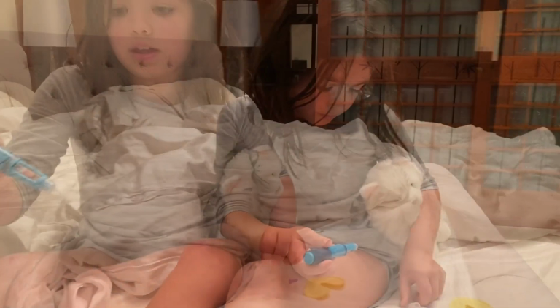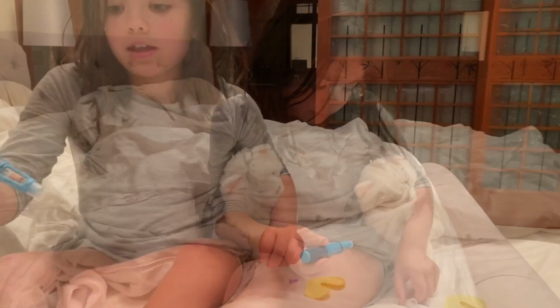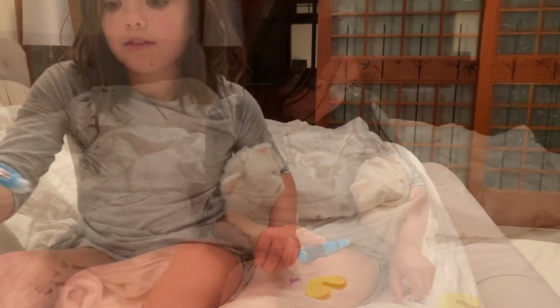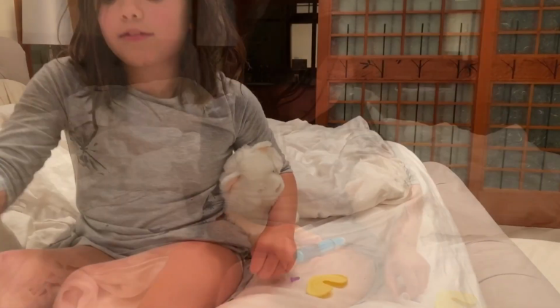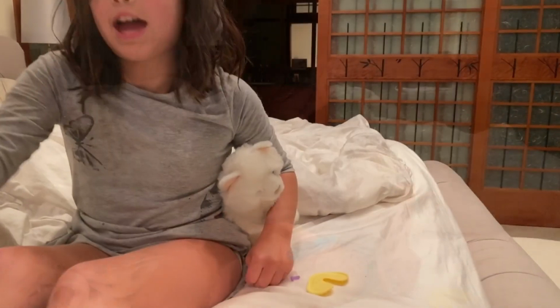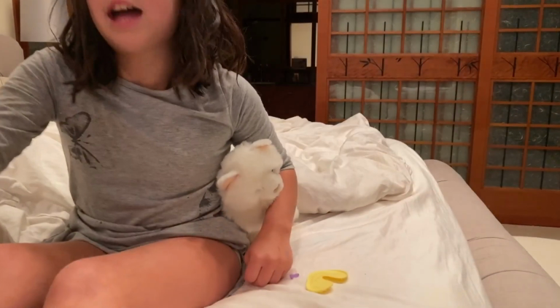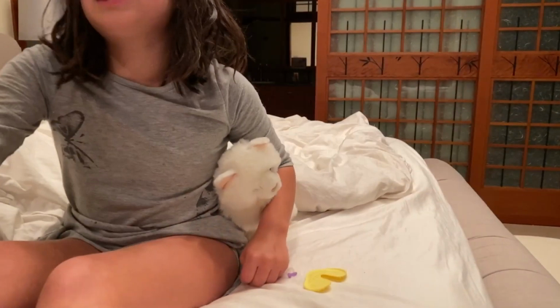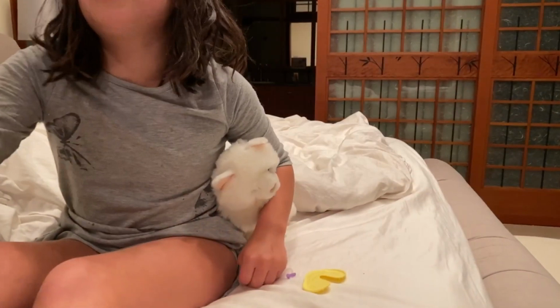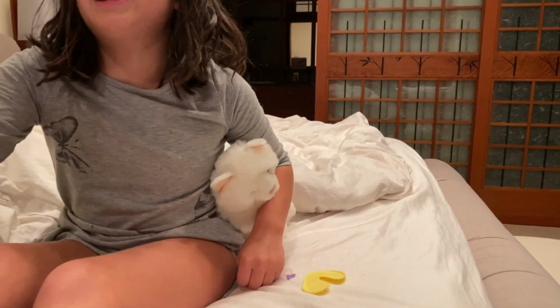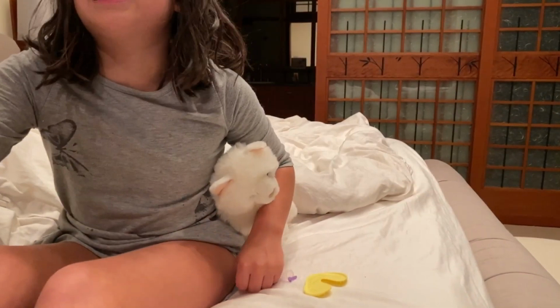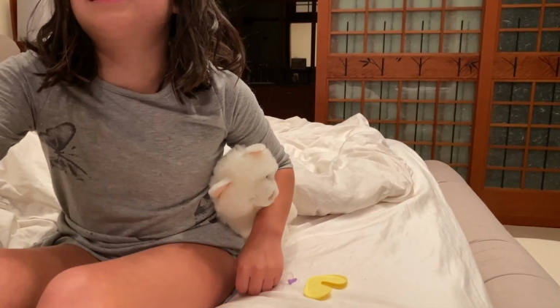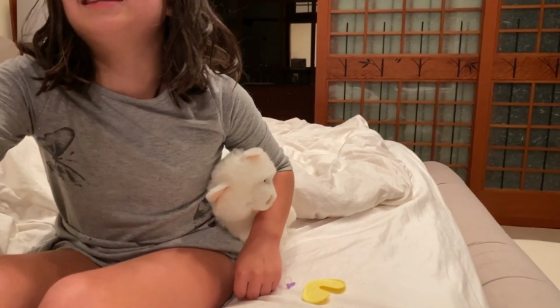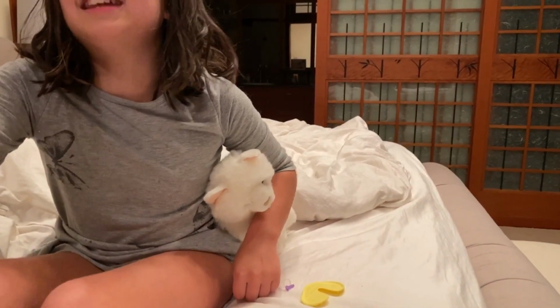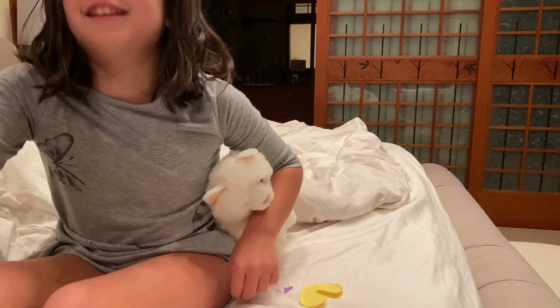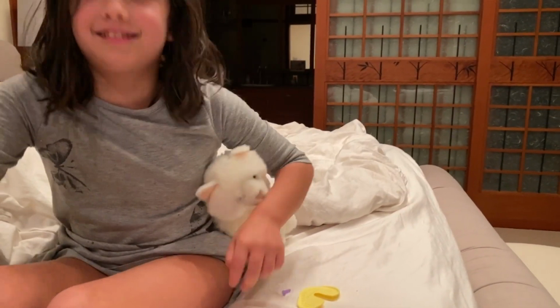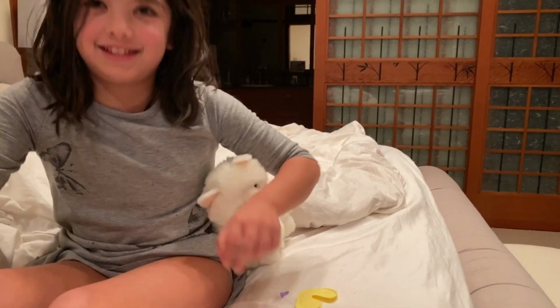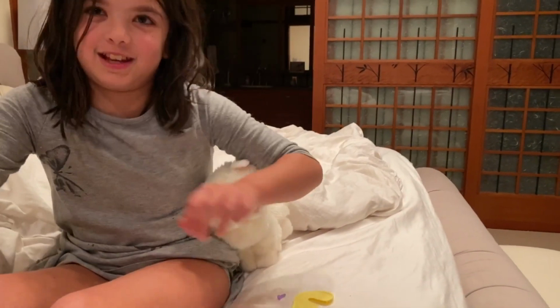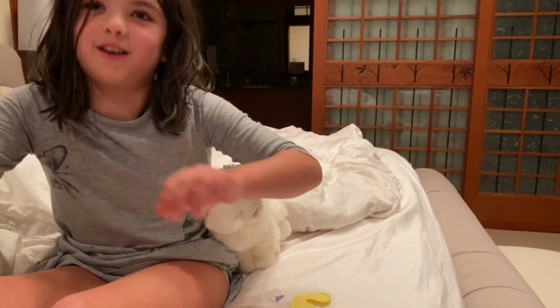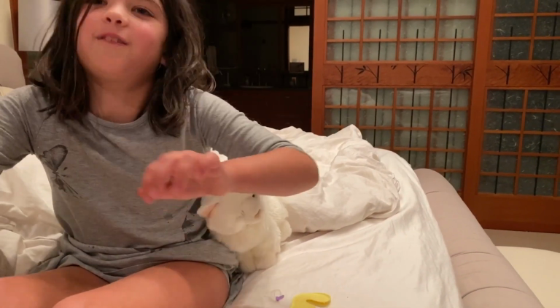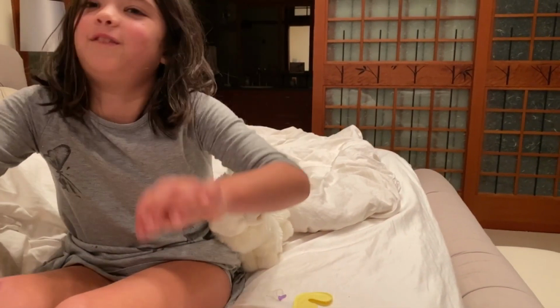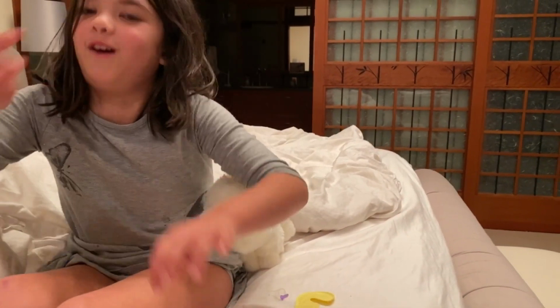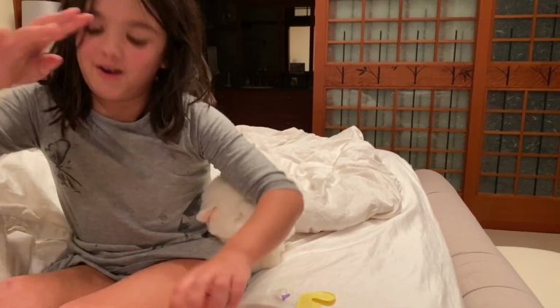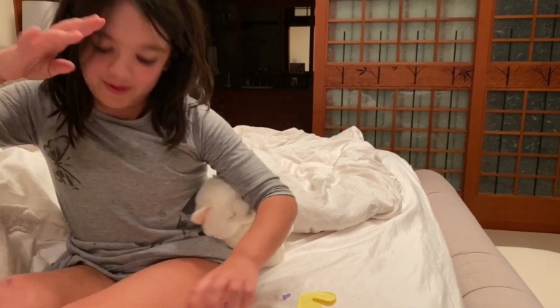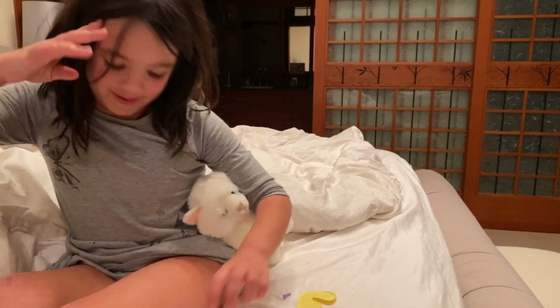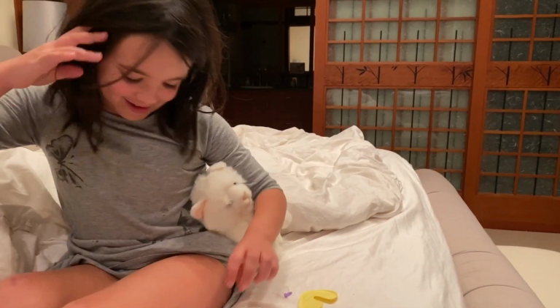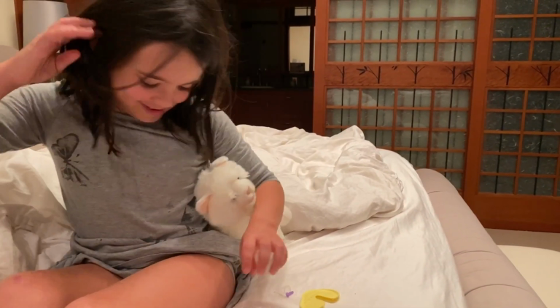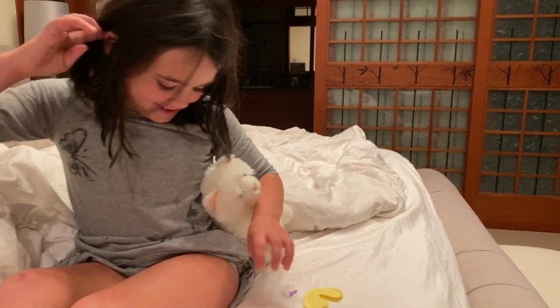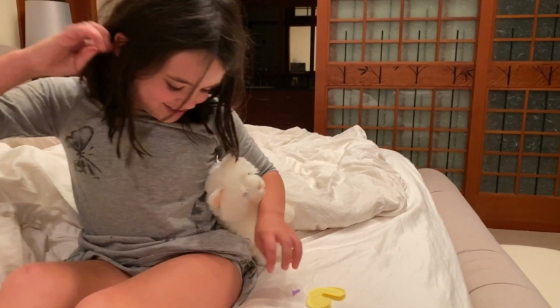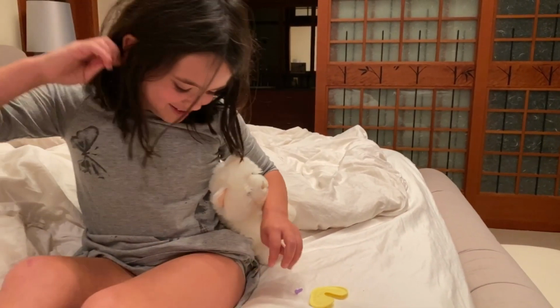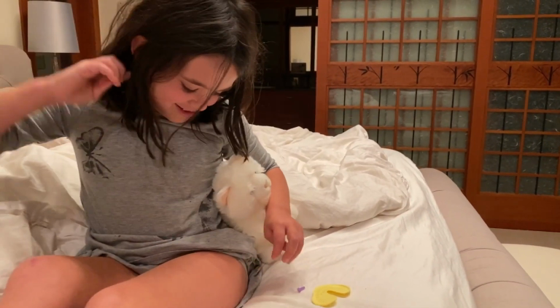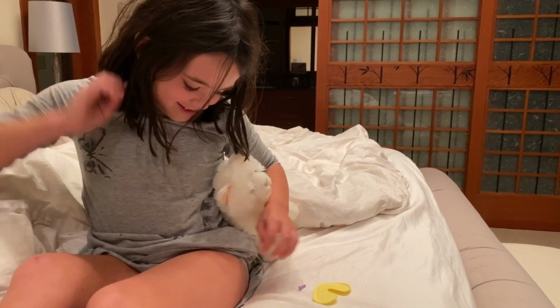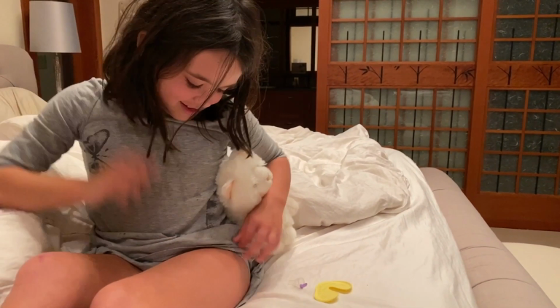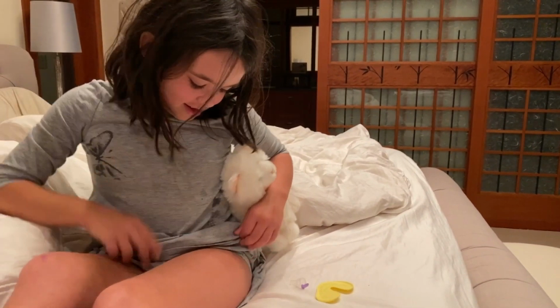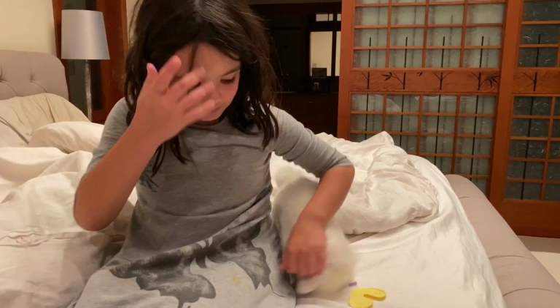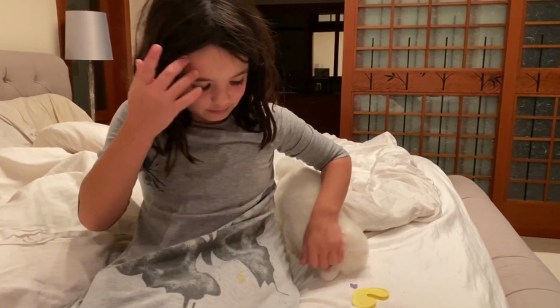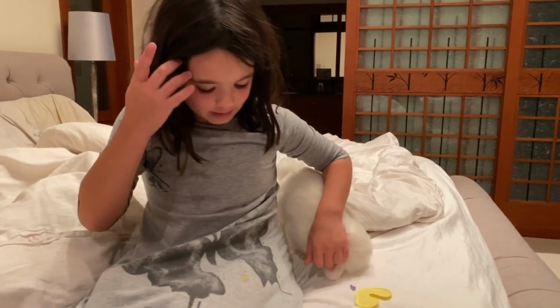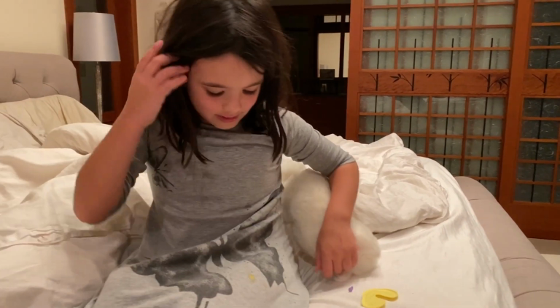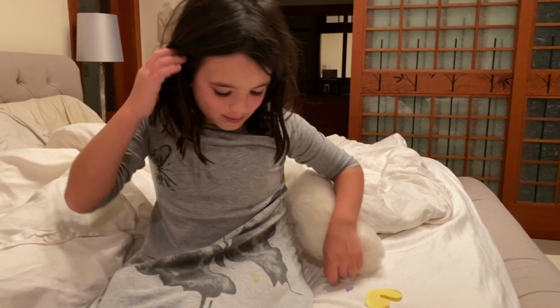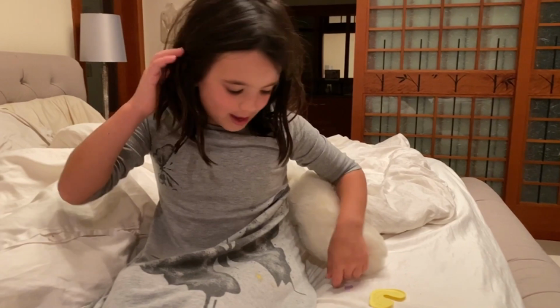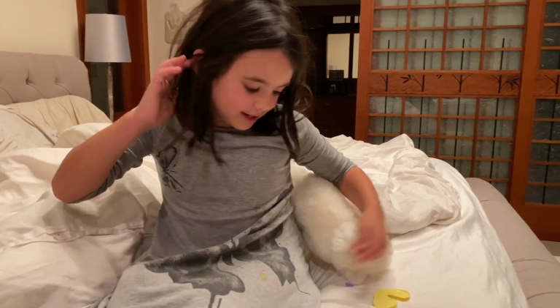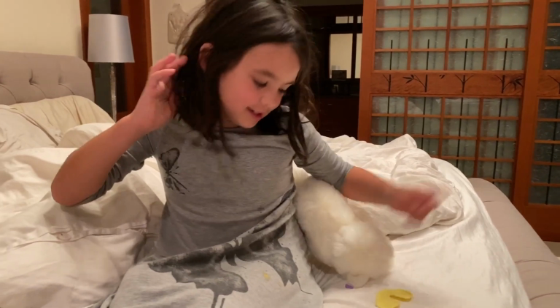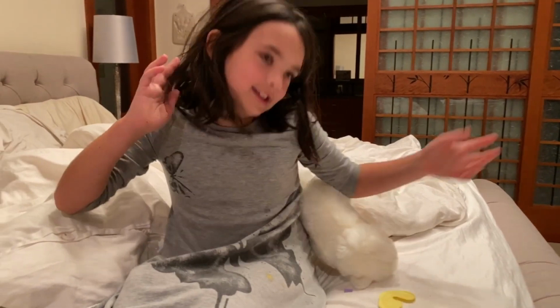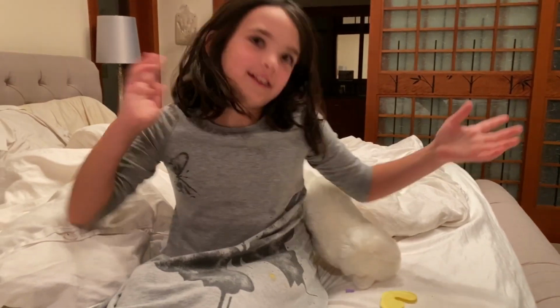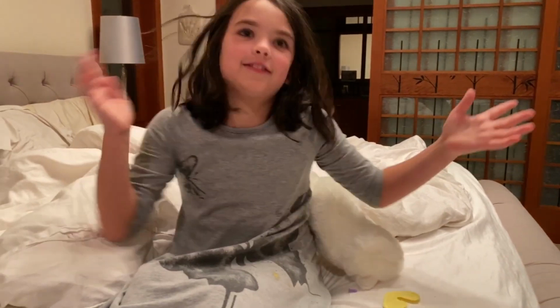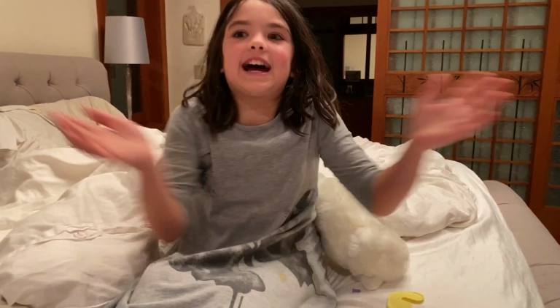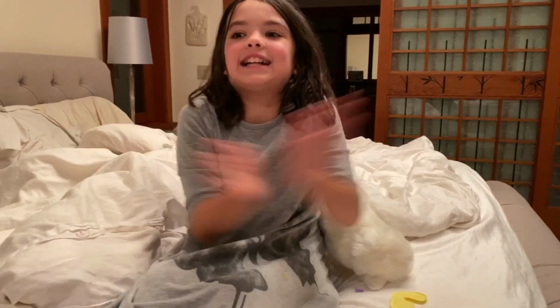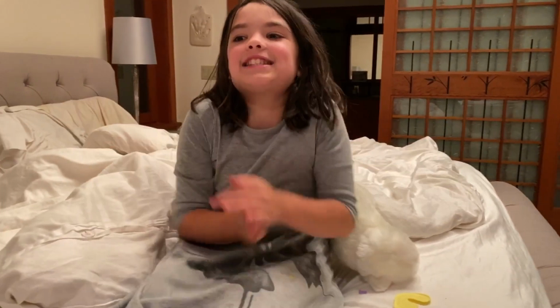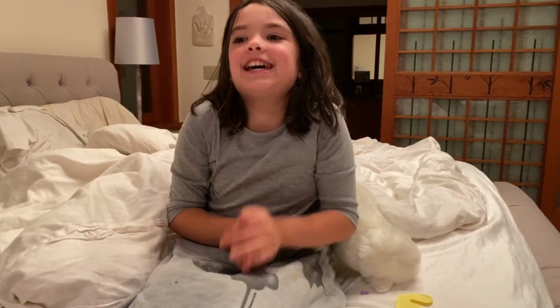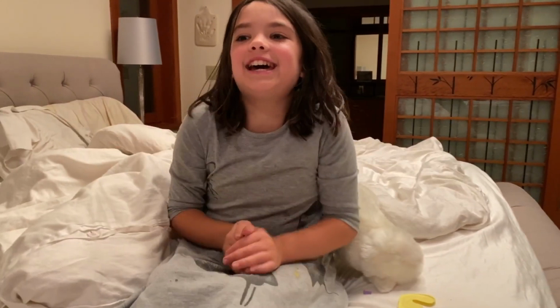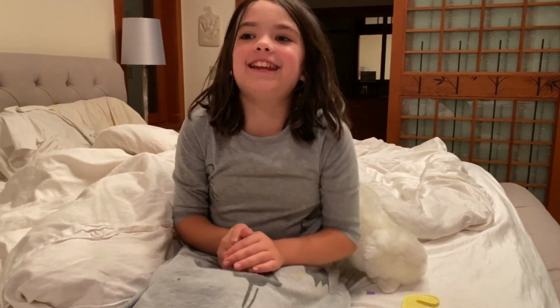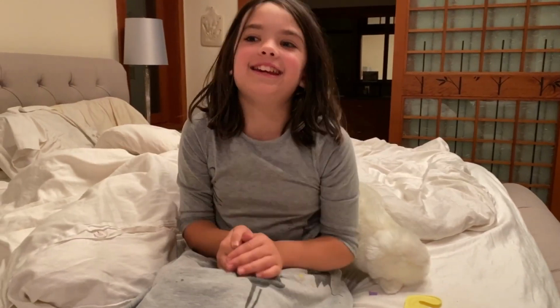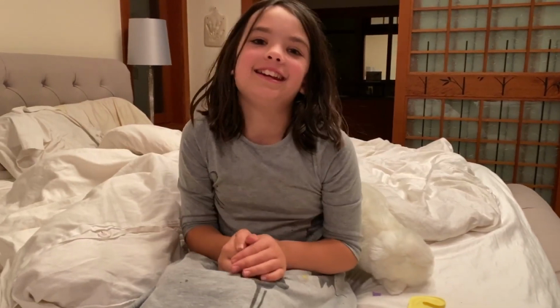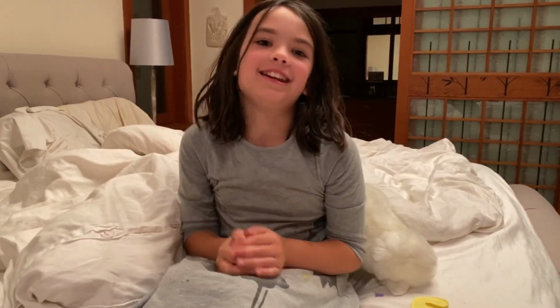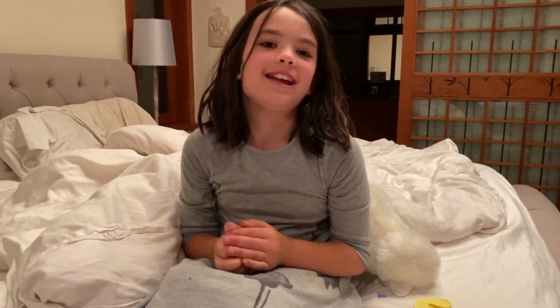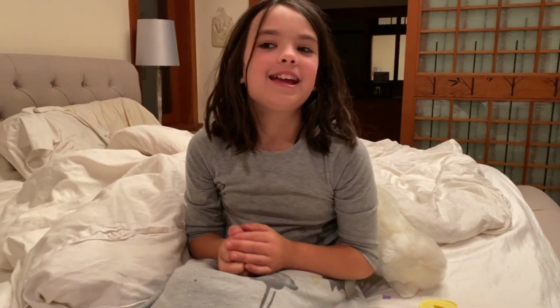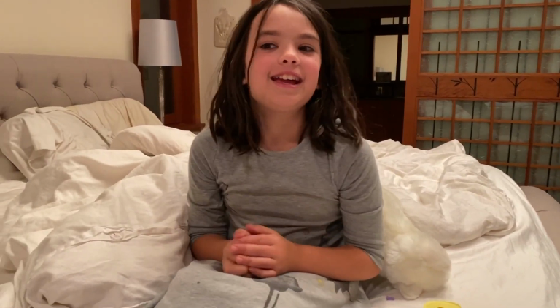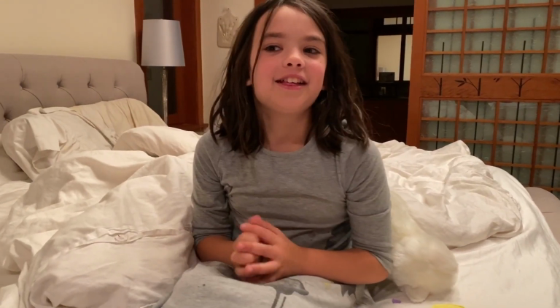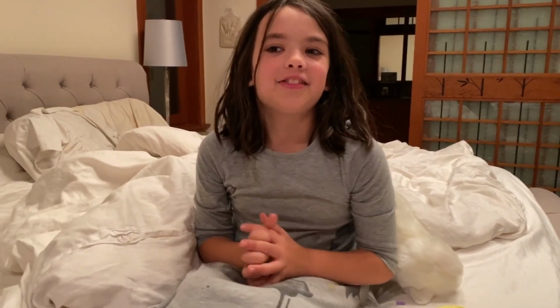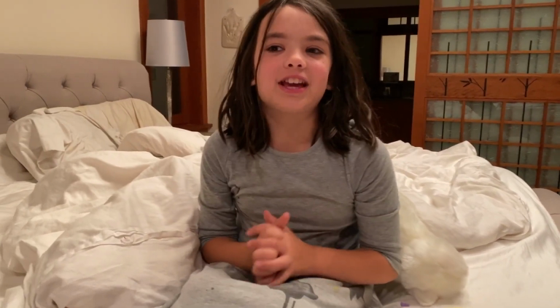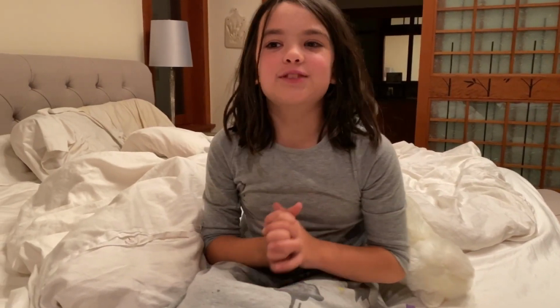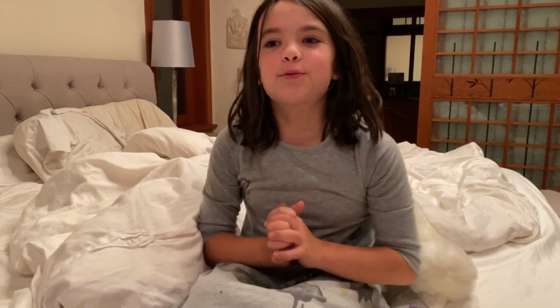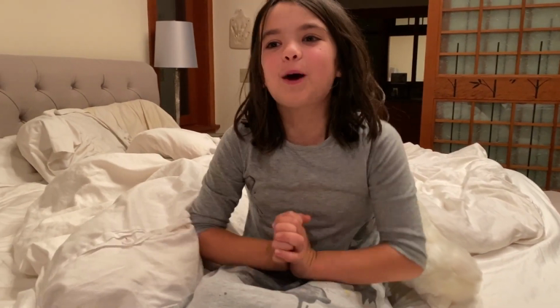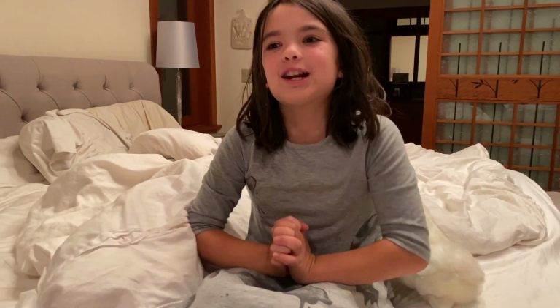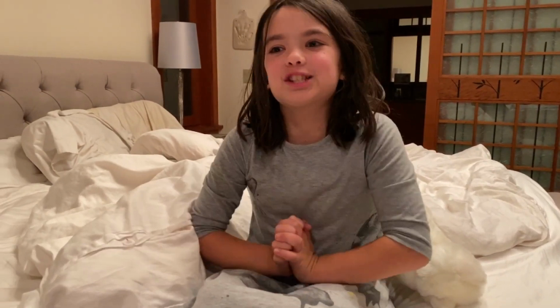Then you hand the needle to your father. And then that's it. Thanks for watching.